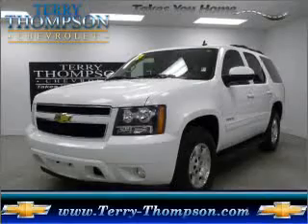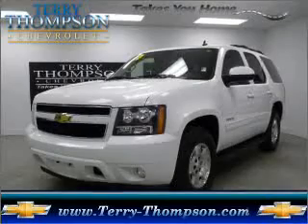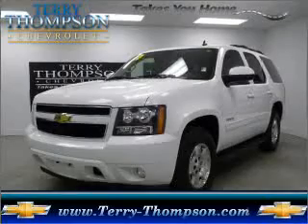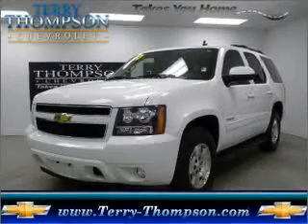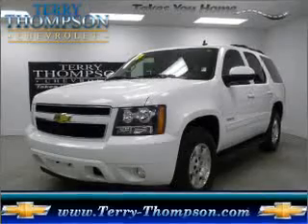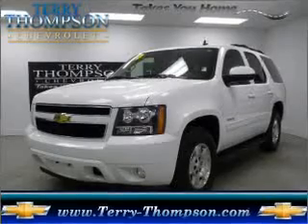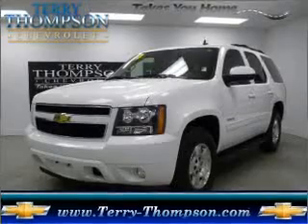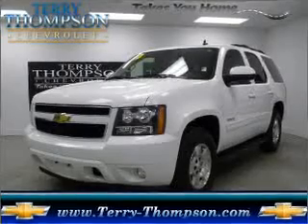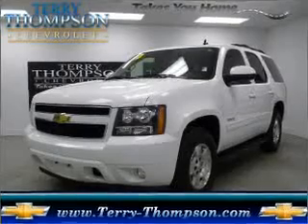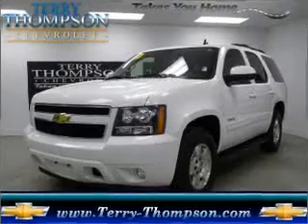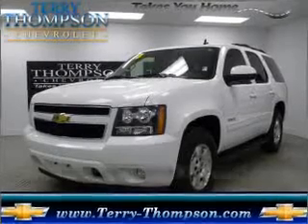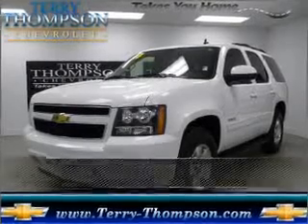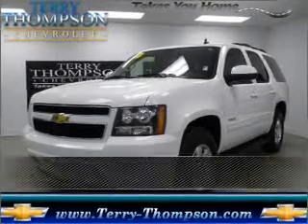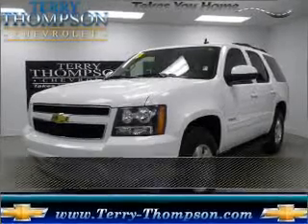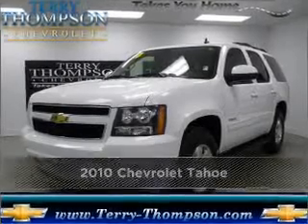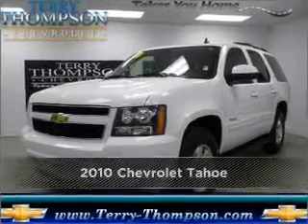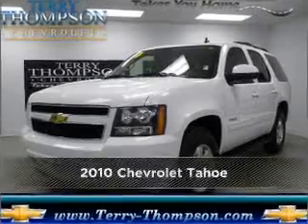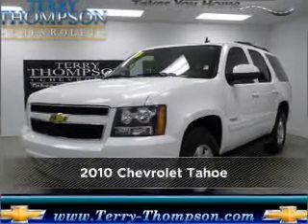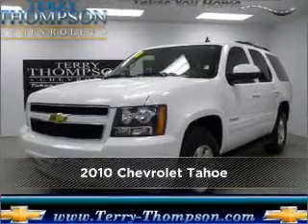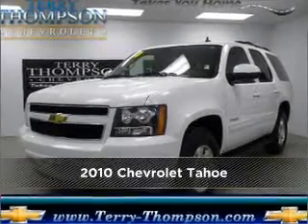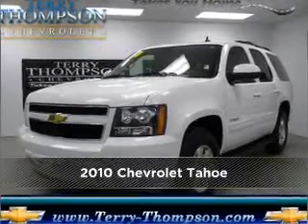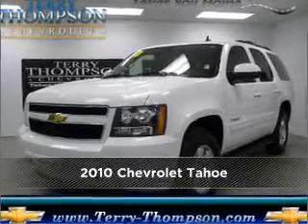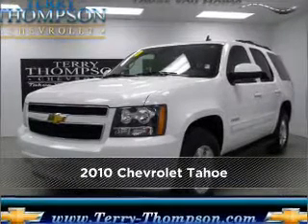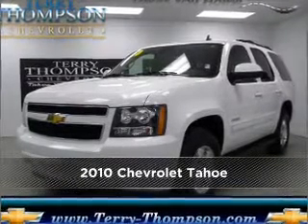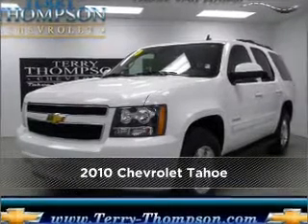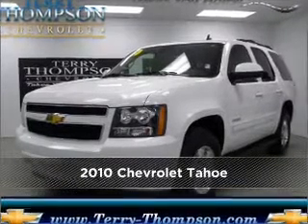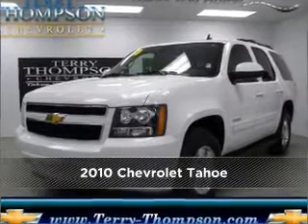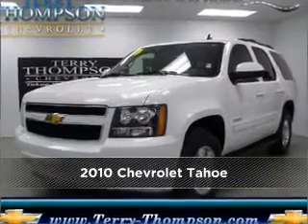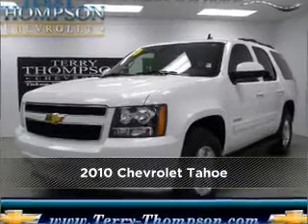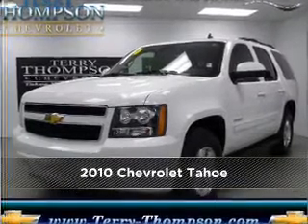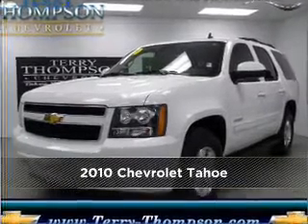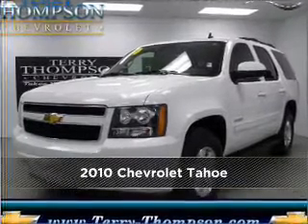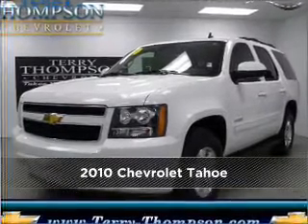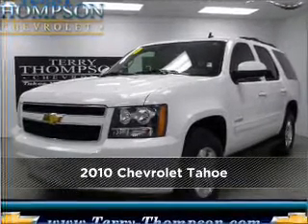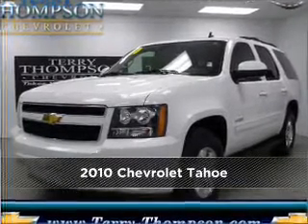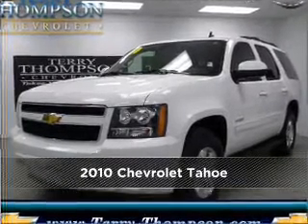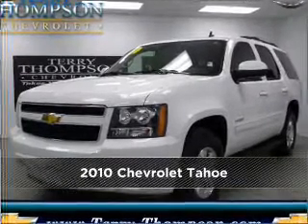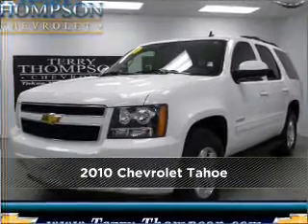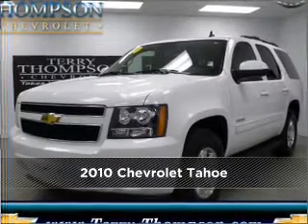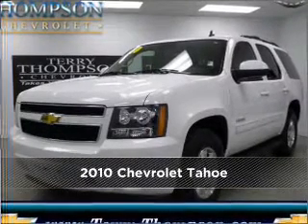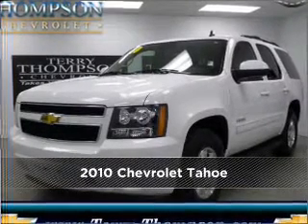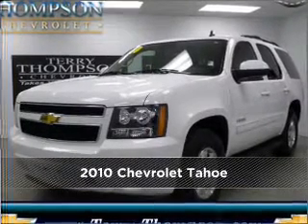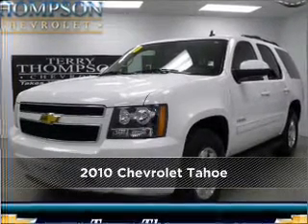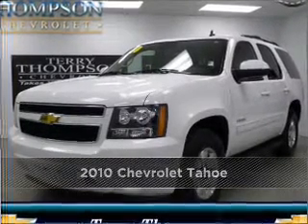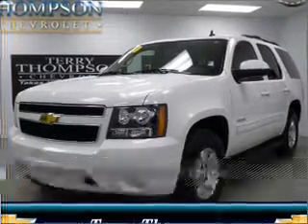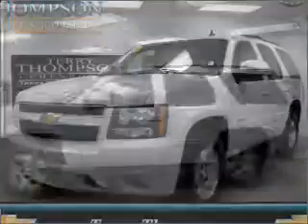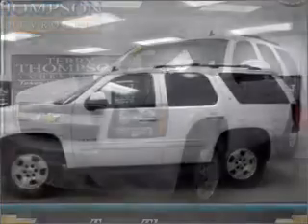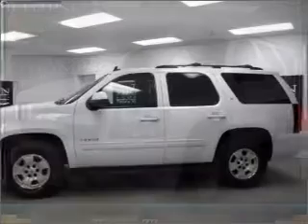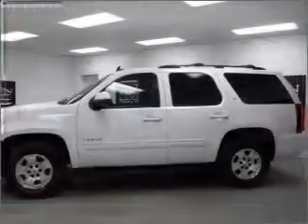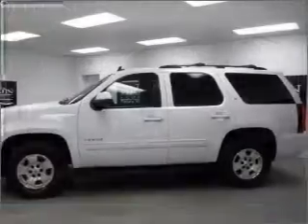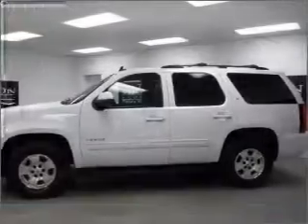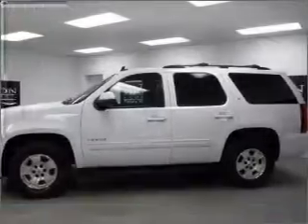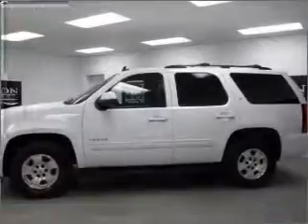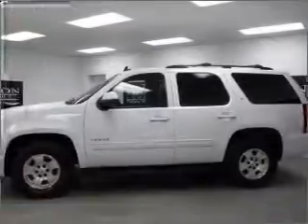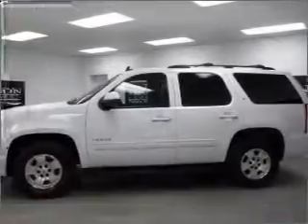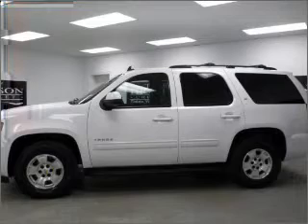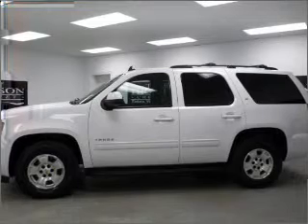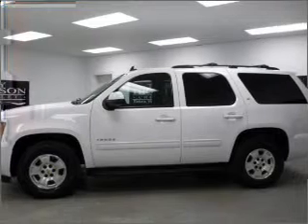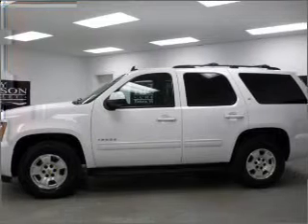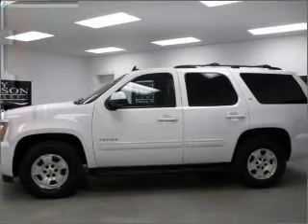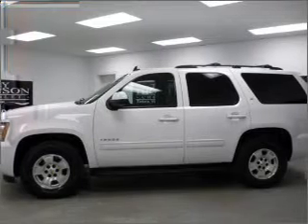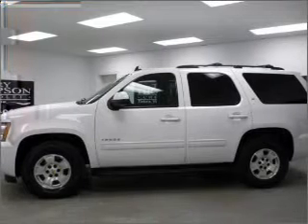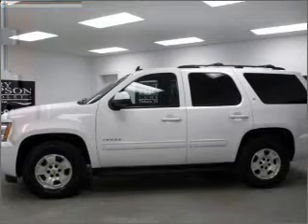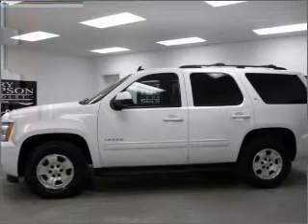Meet this 2010 Chevrolet Tahoe. Look no further — the perfect vehicle is here.